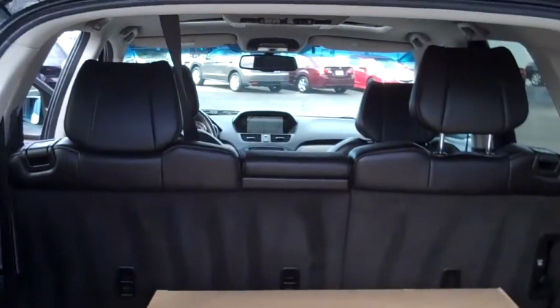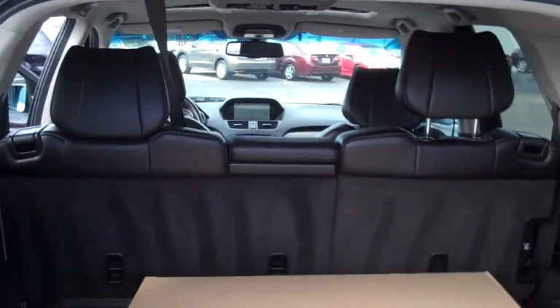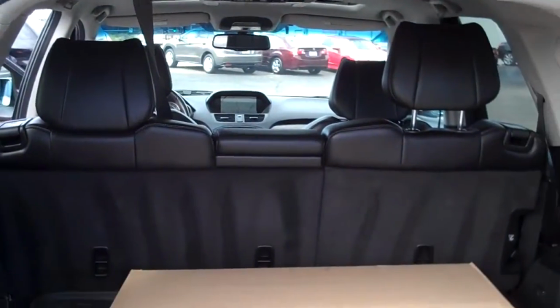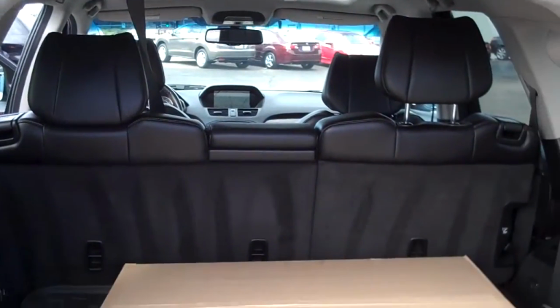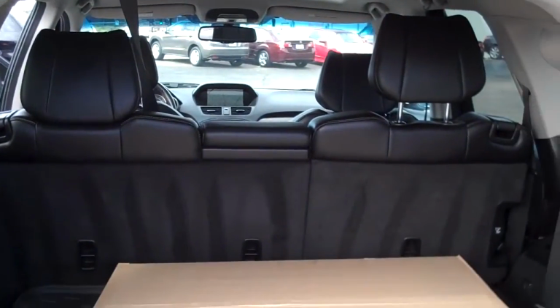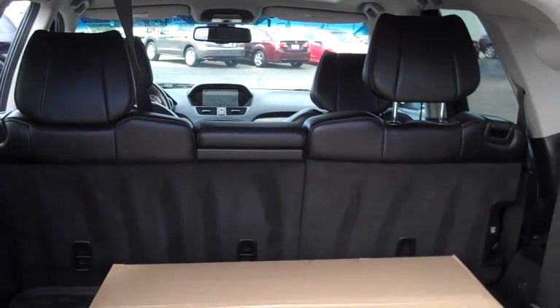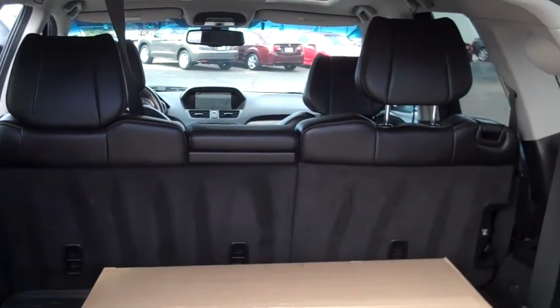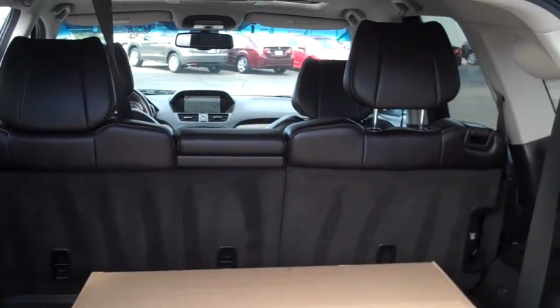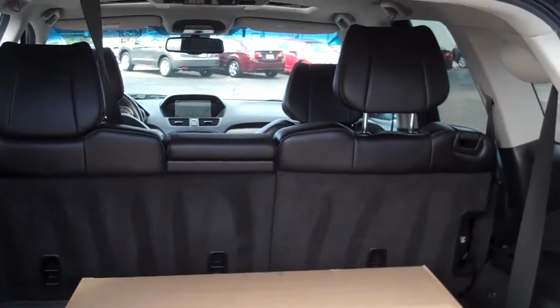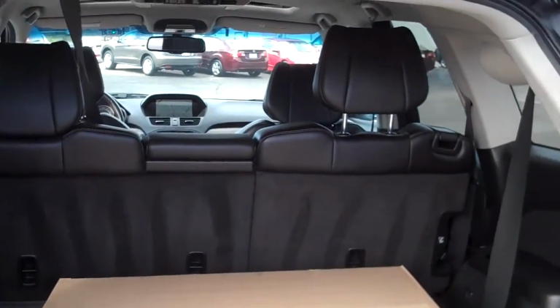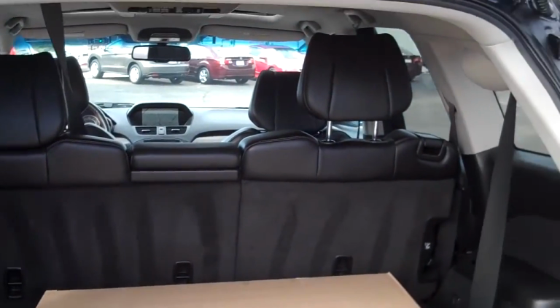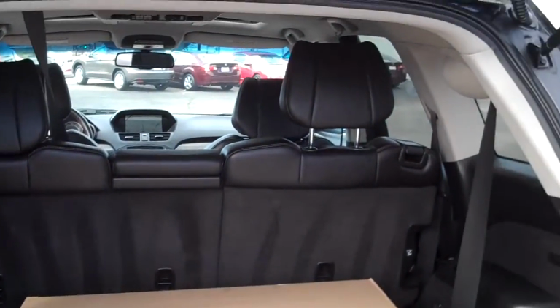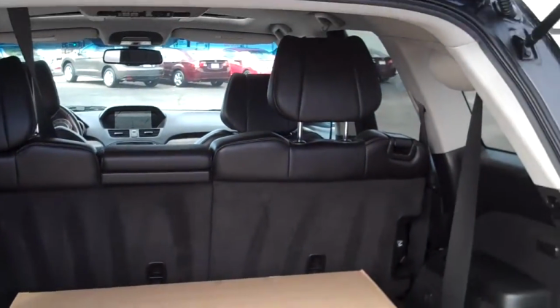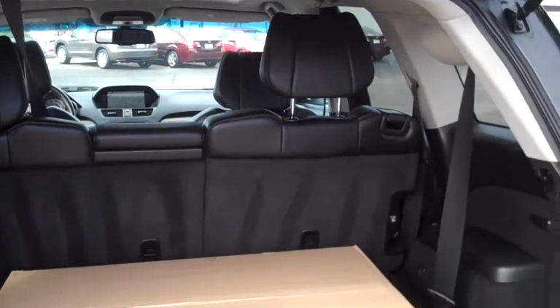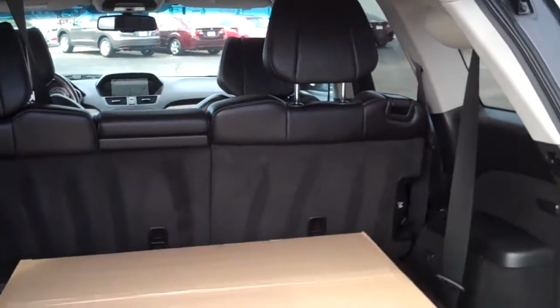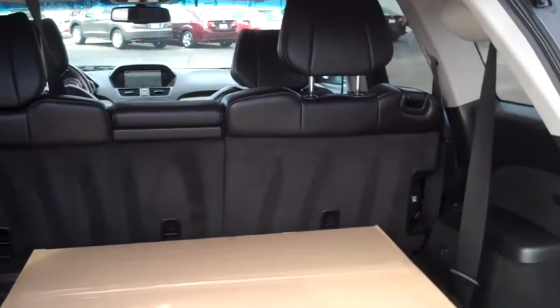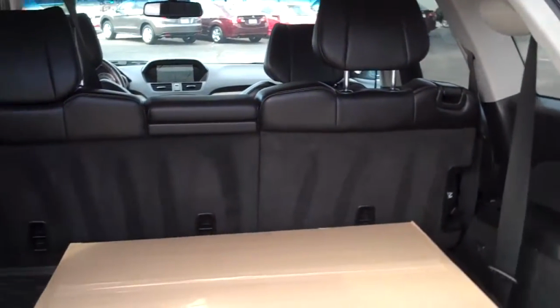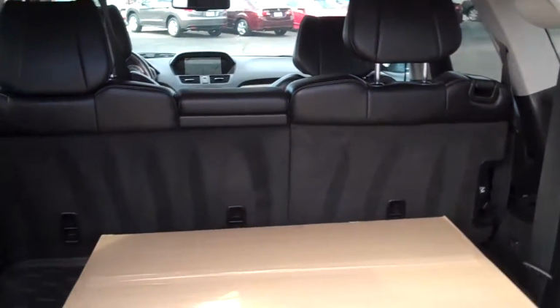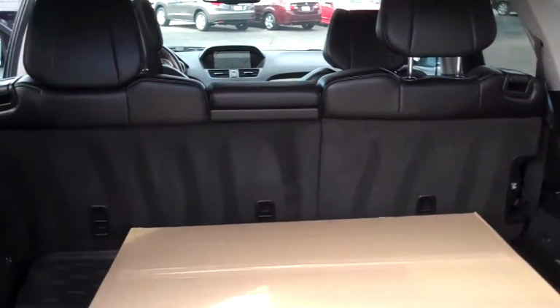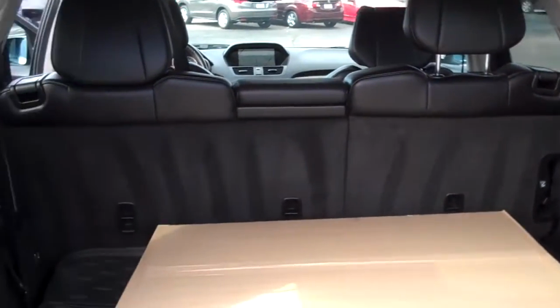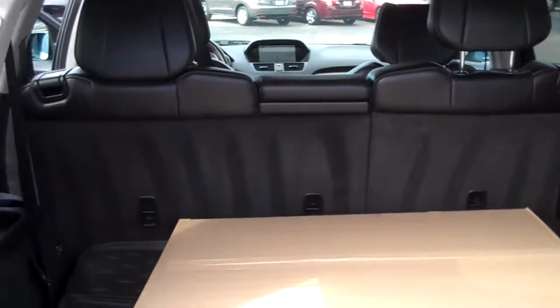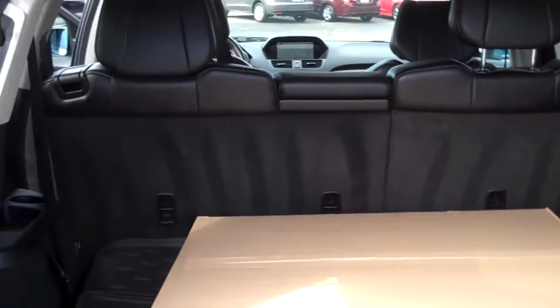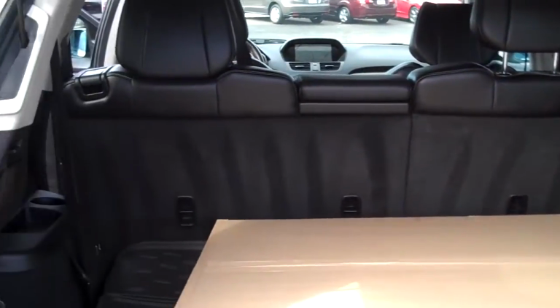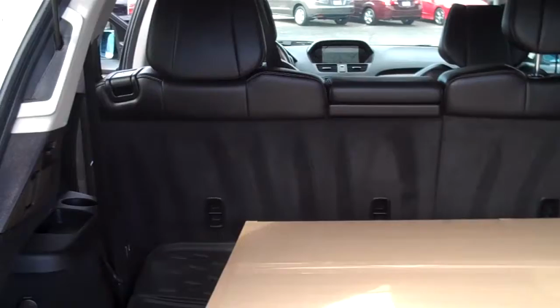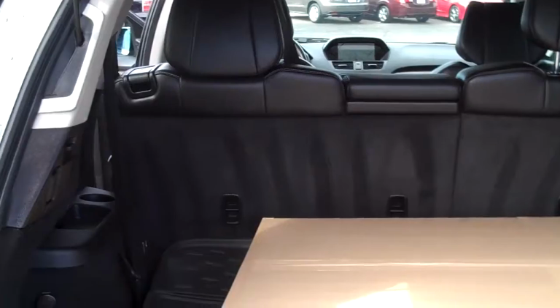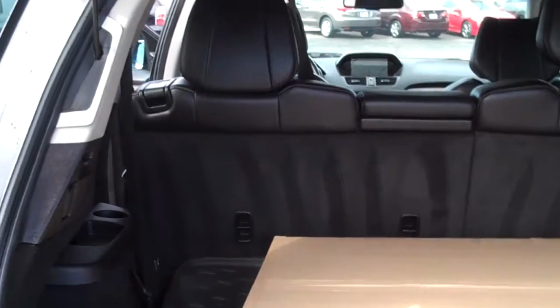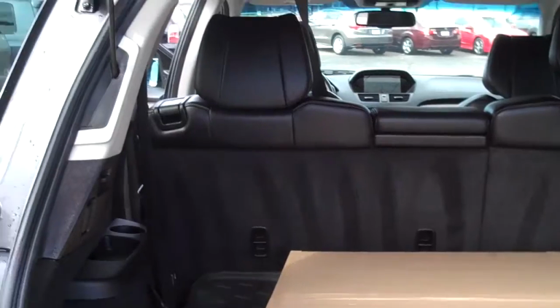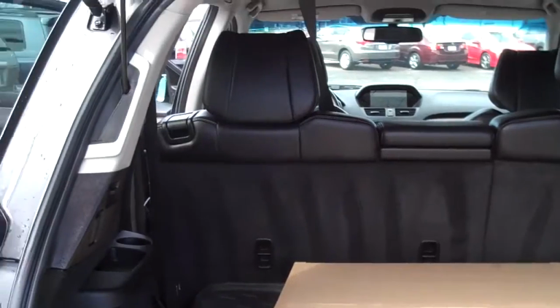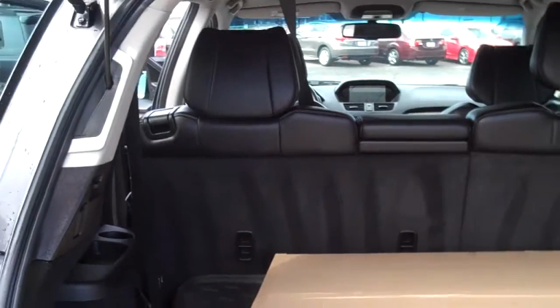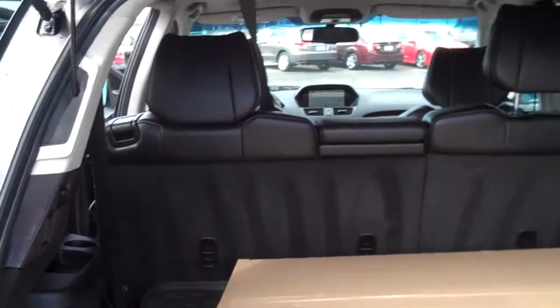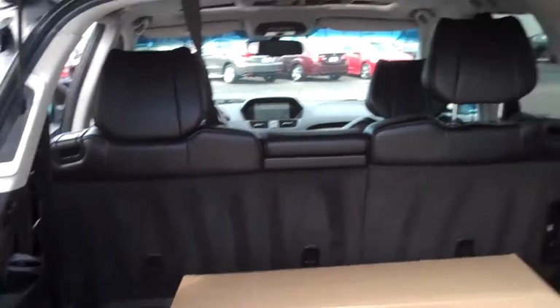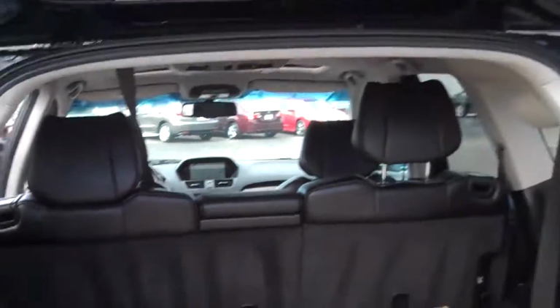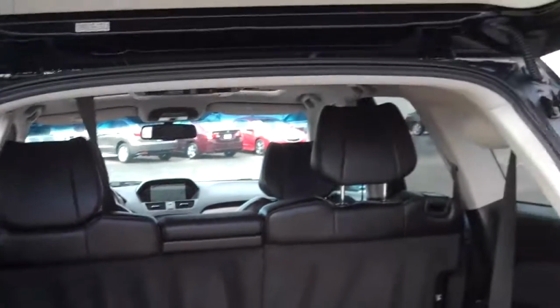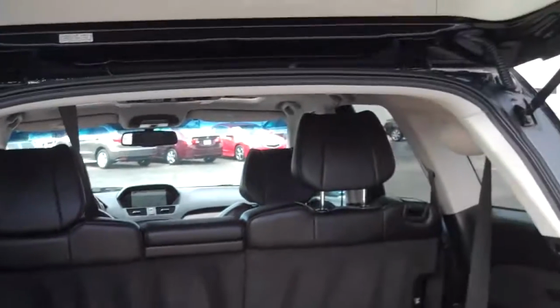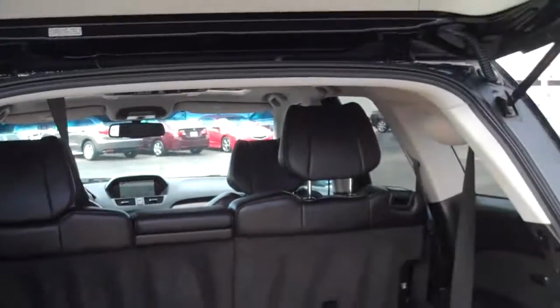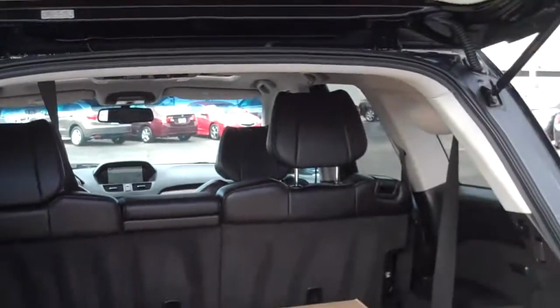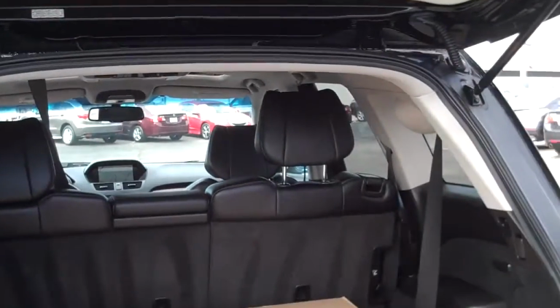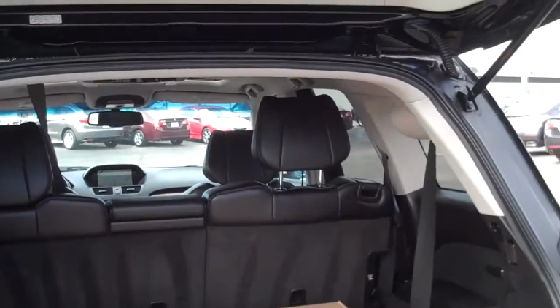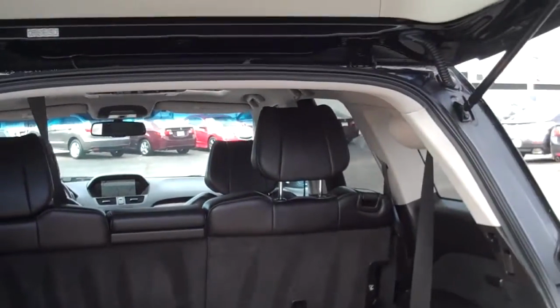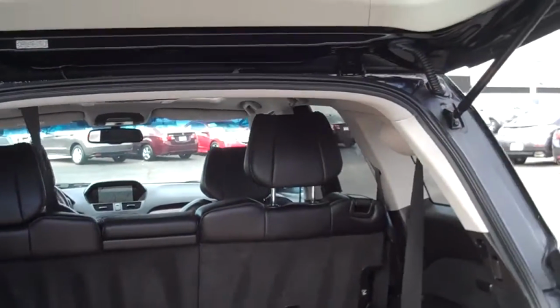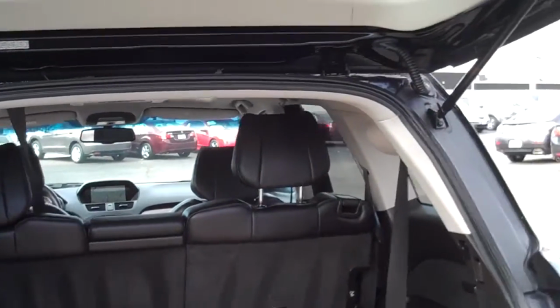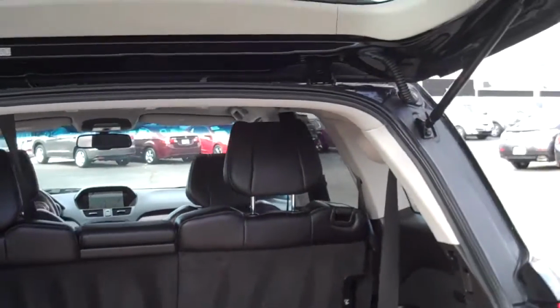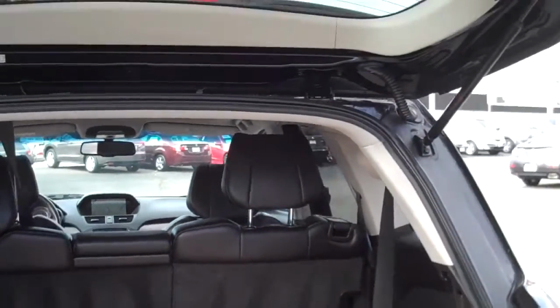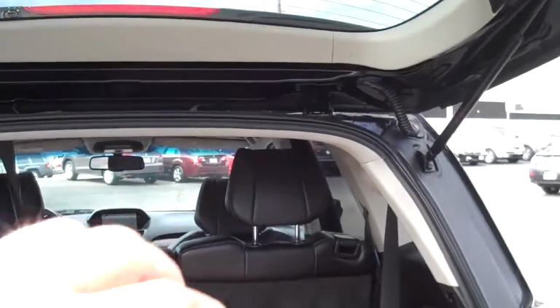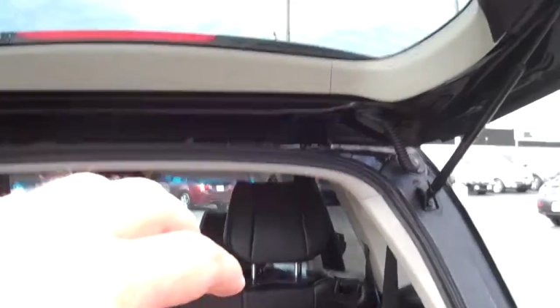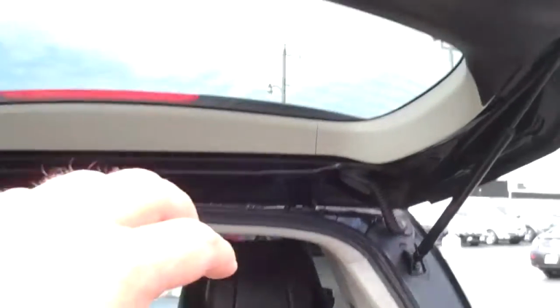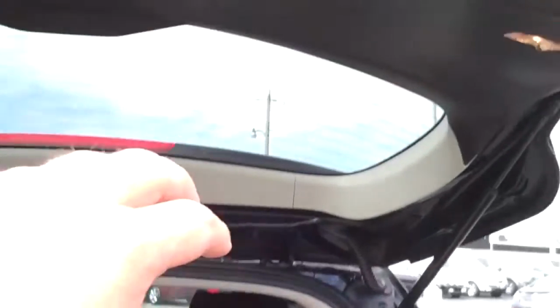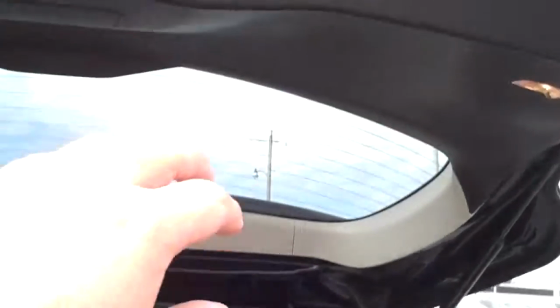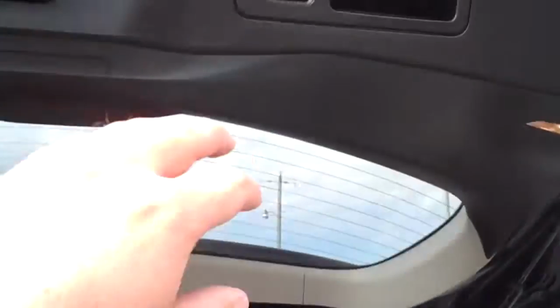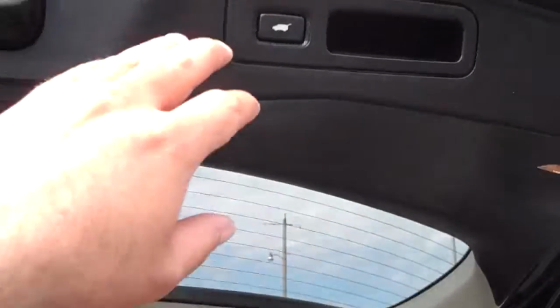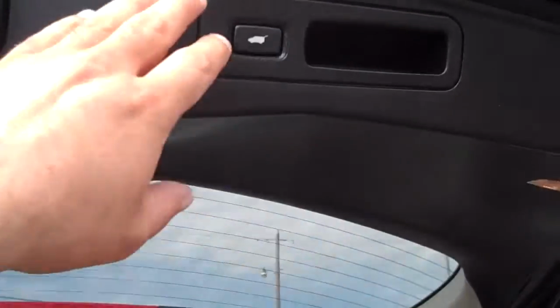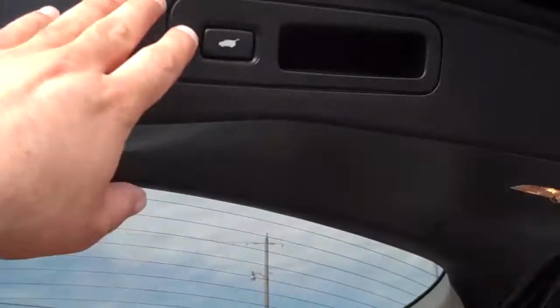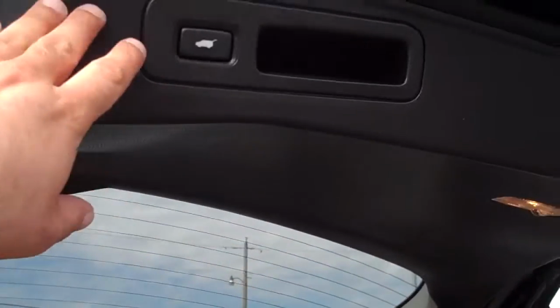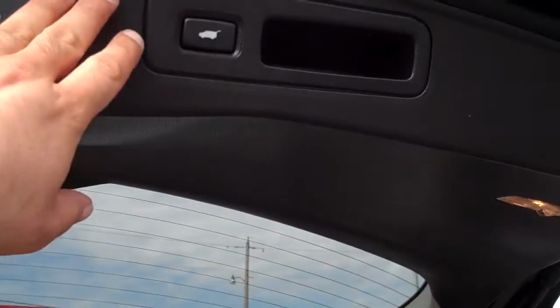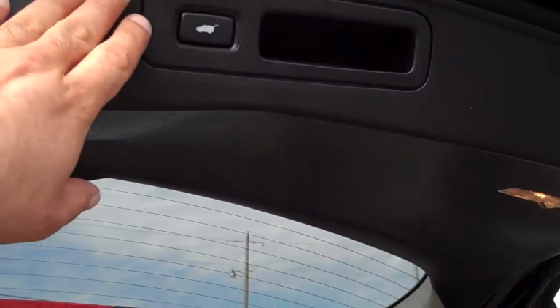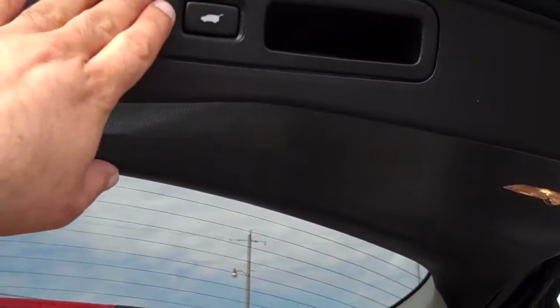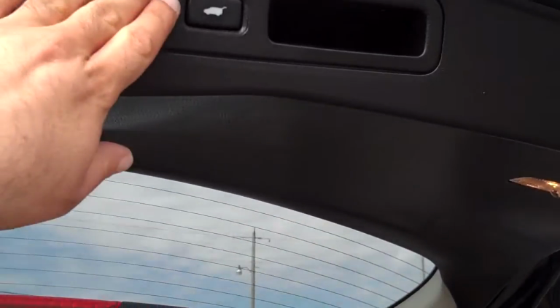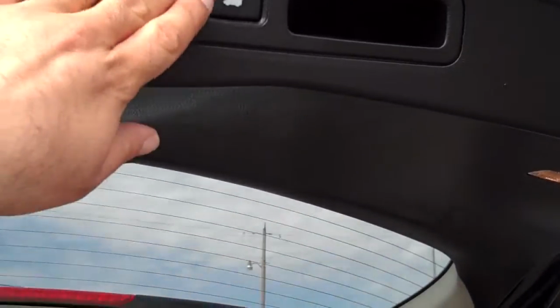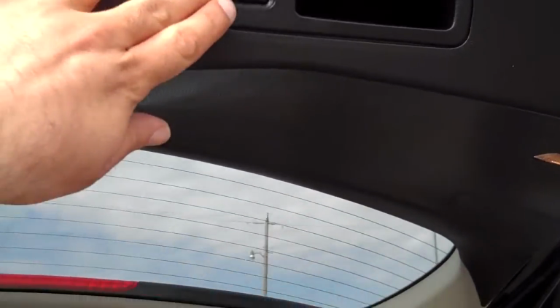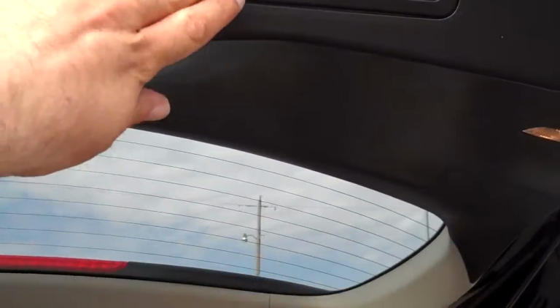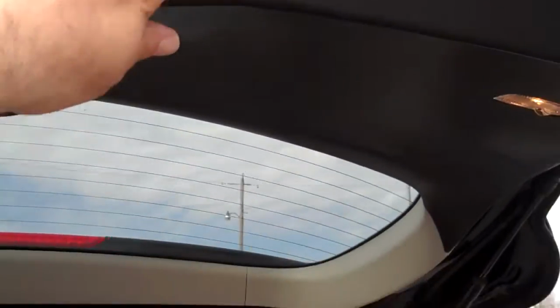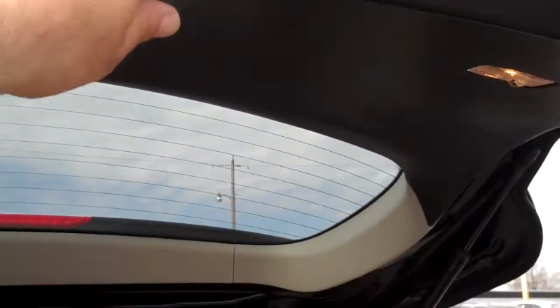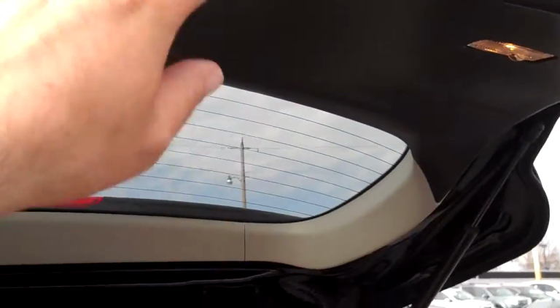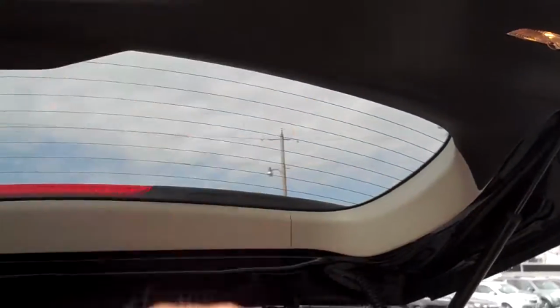The back seating with the third row is underneath. Power liftgate here too as well.